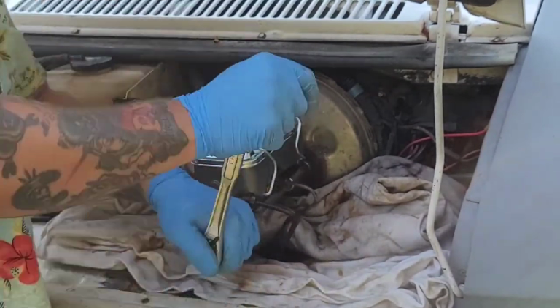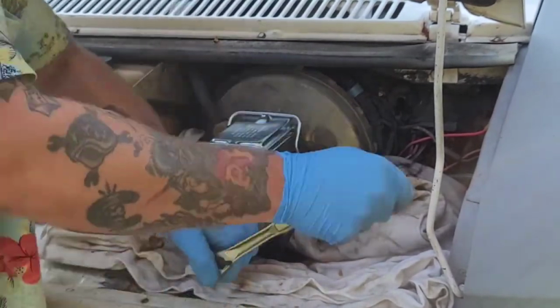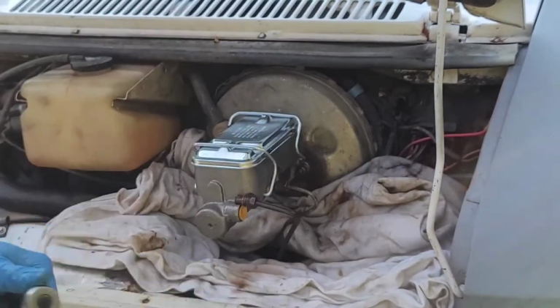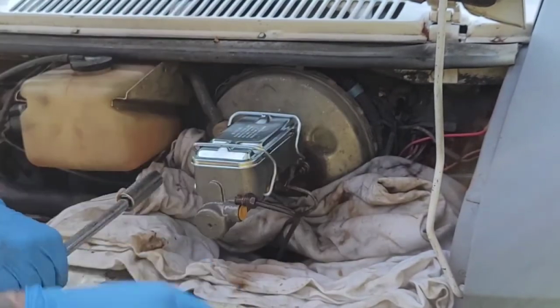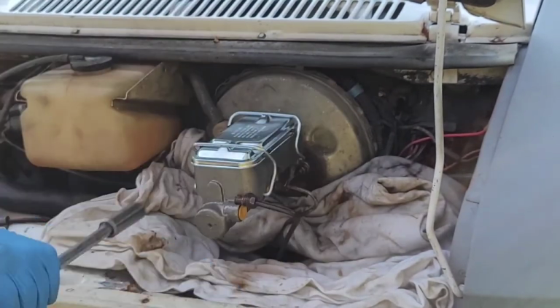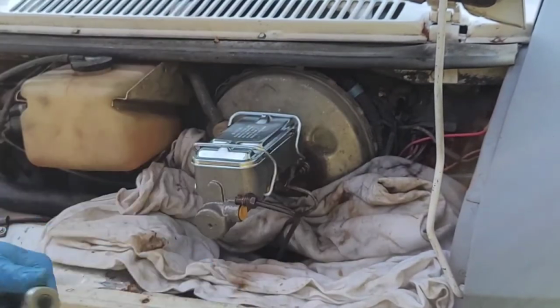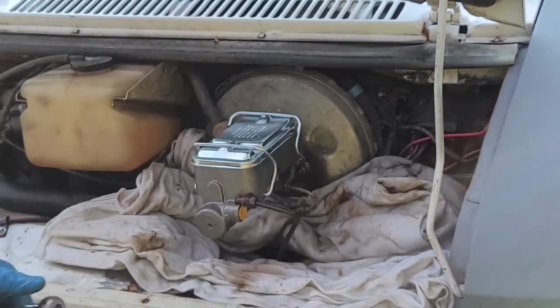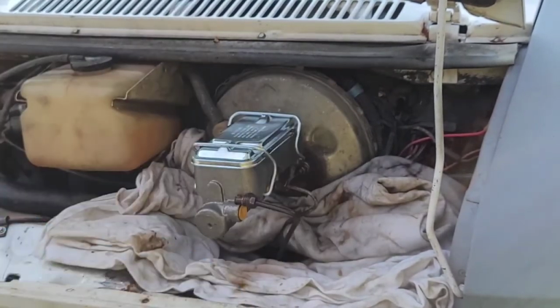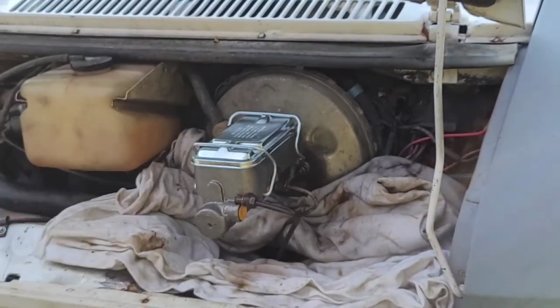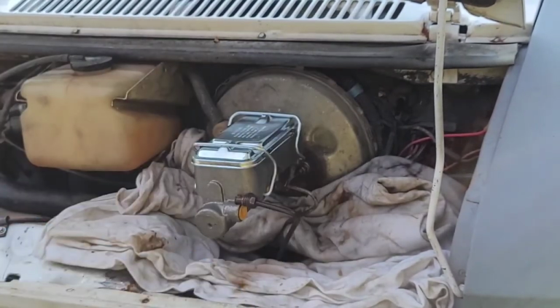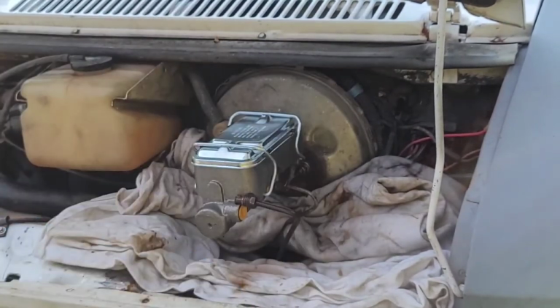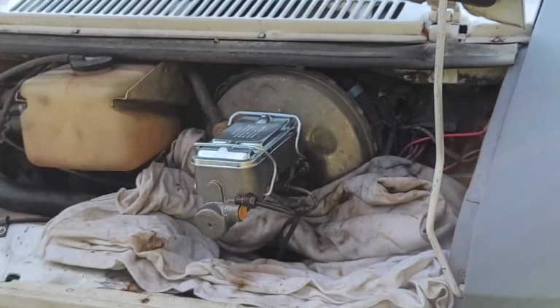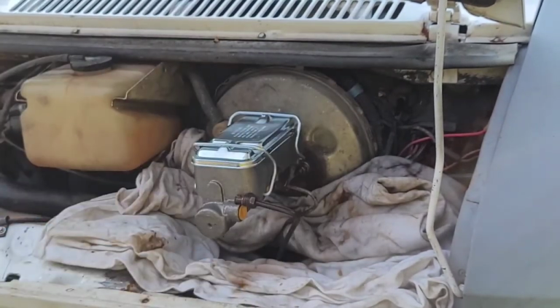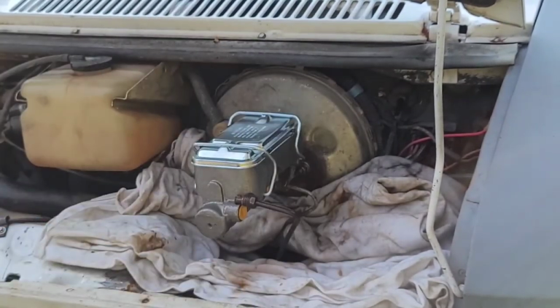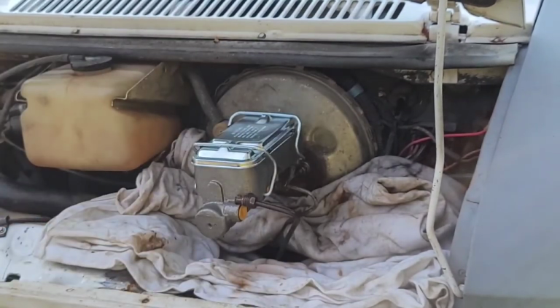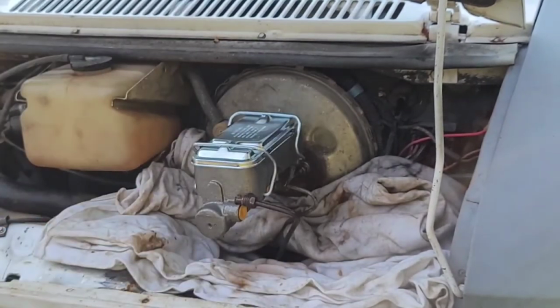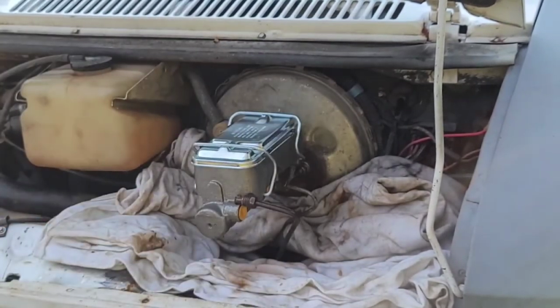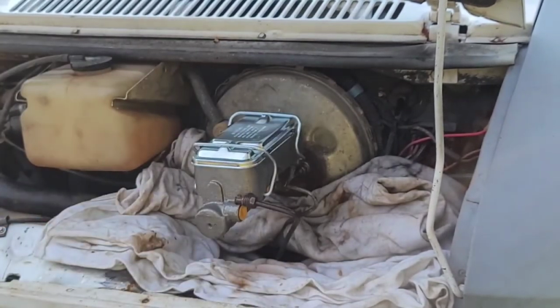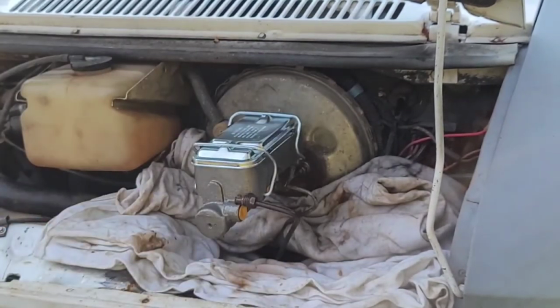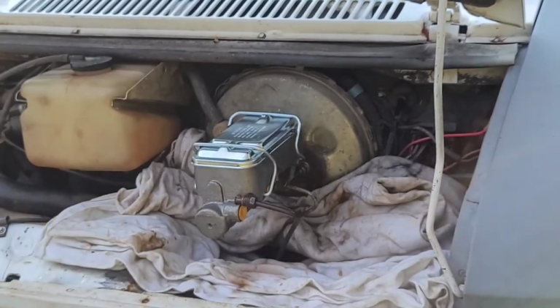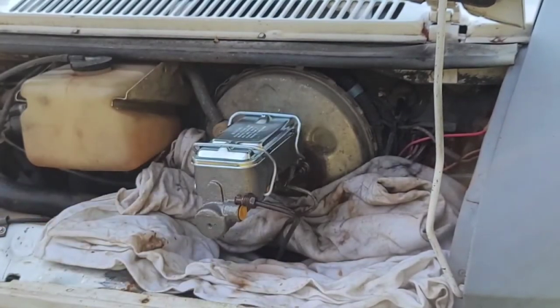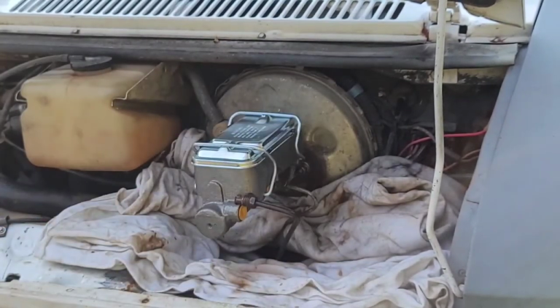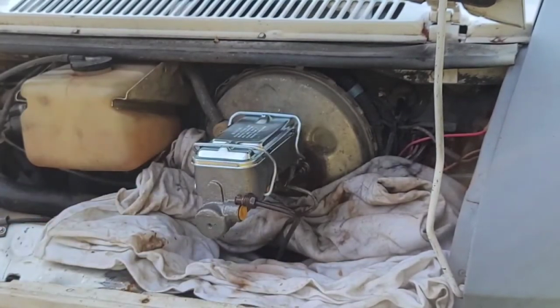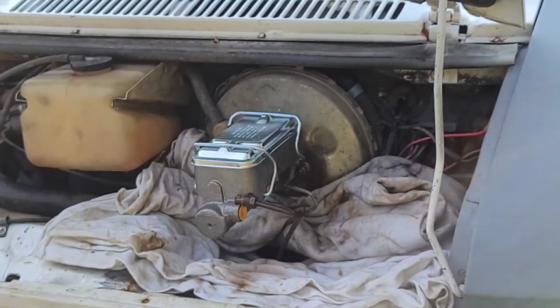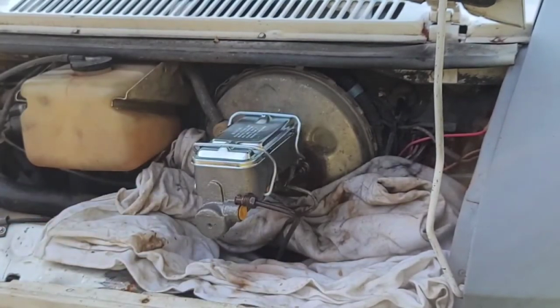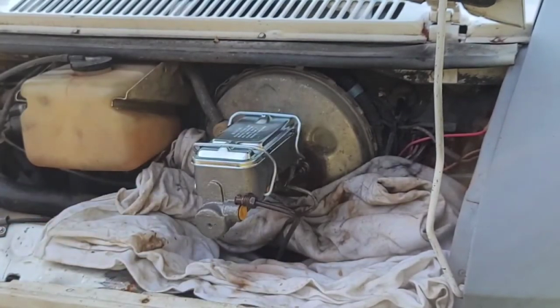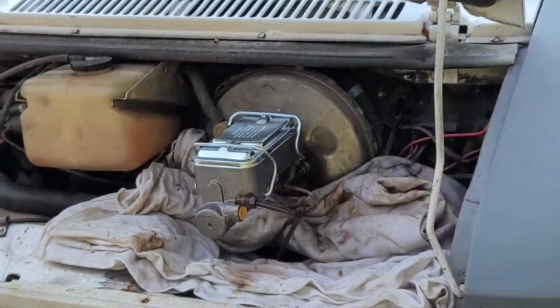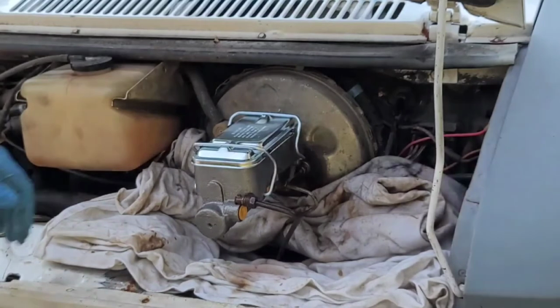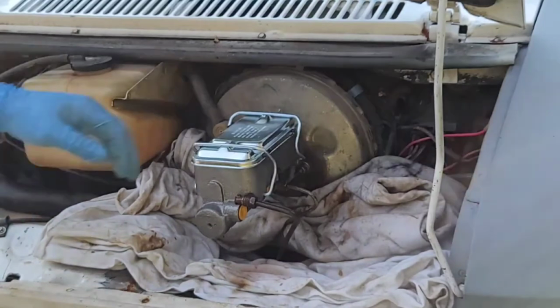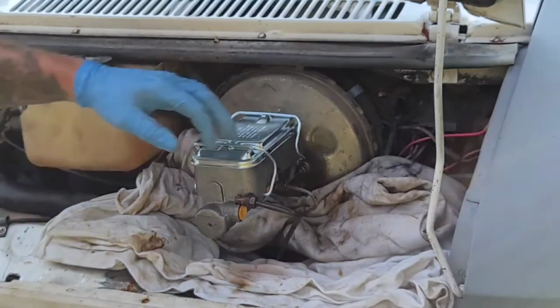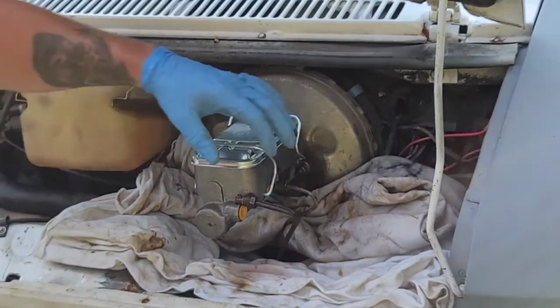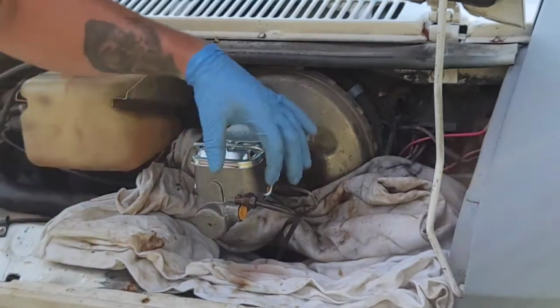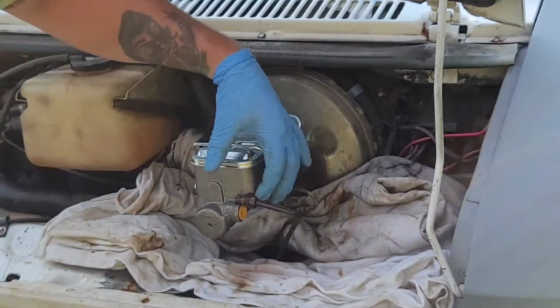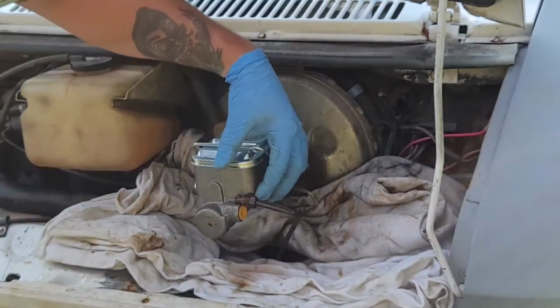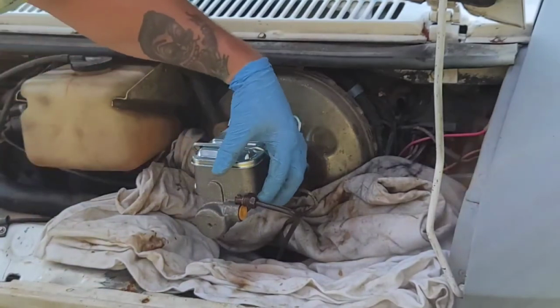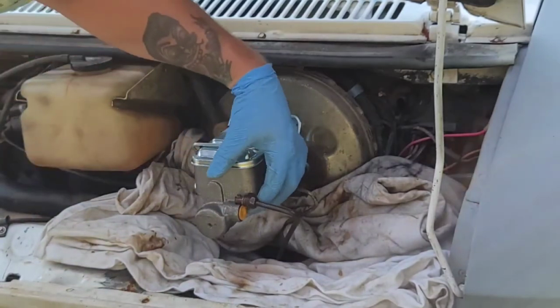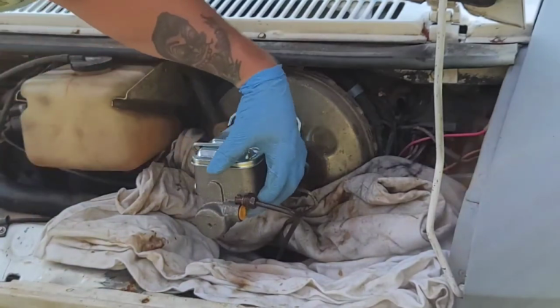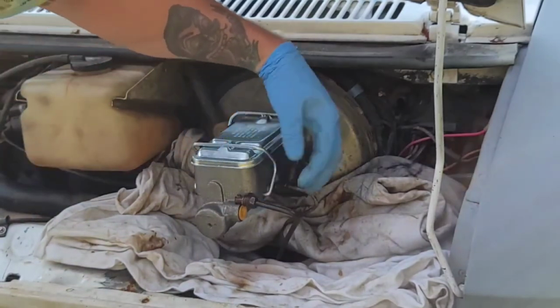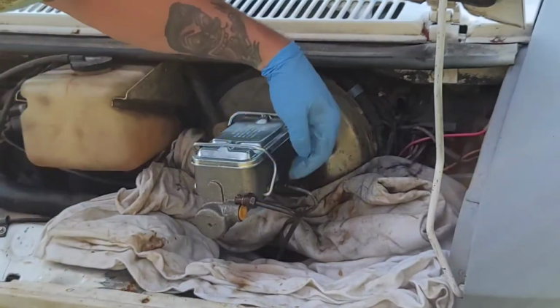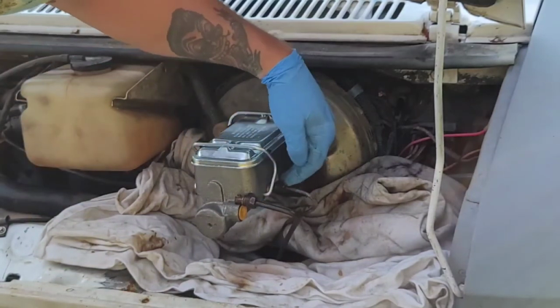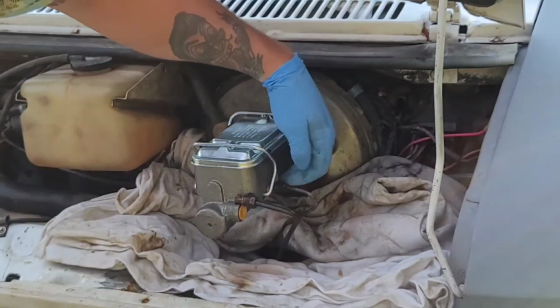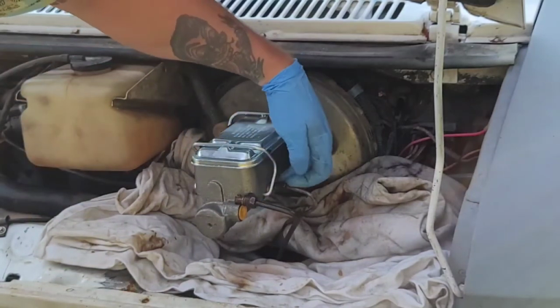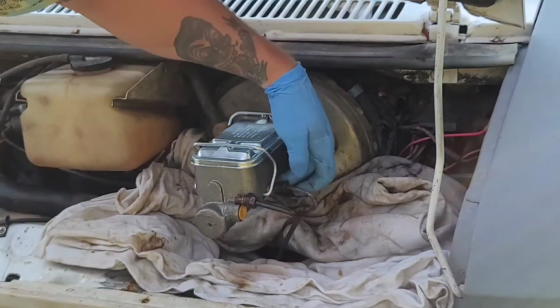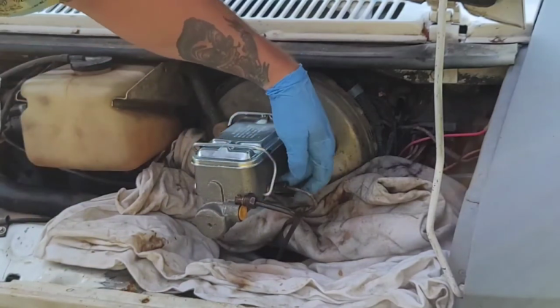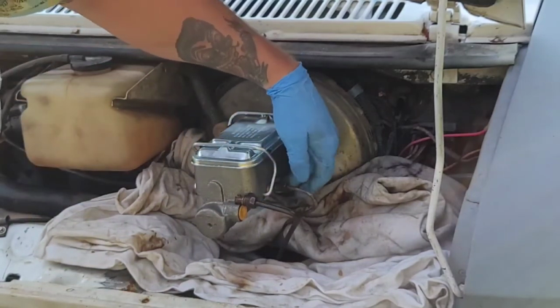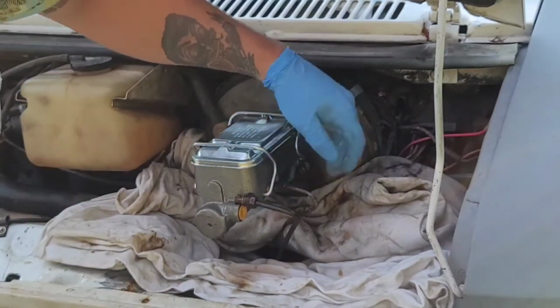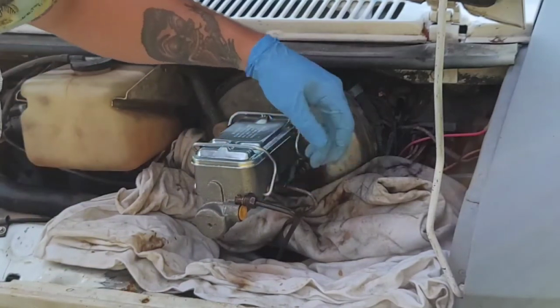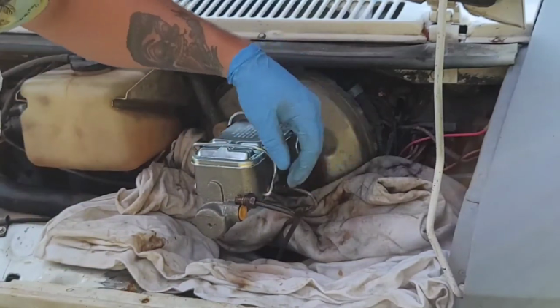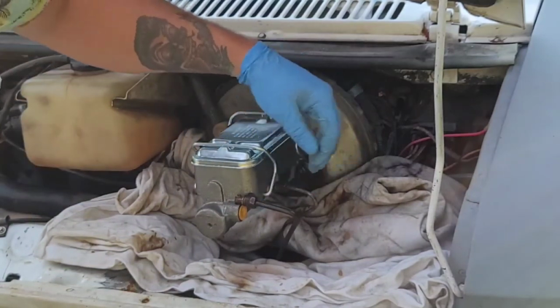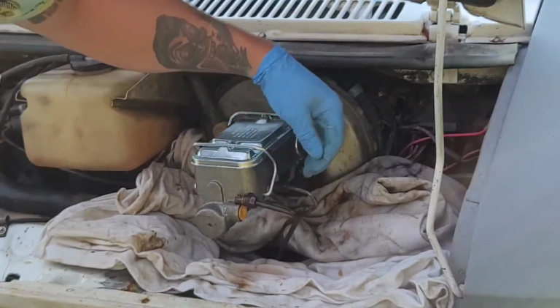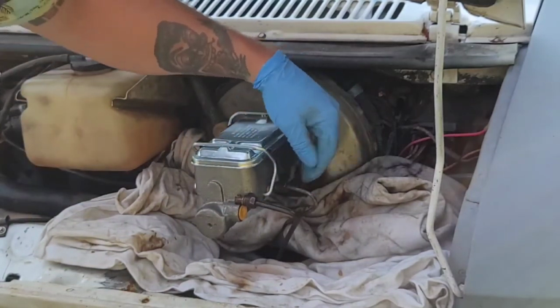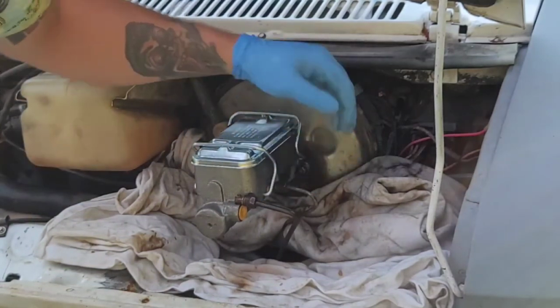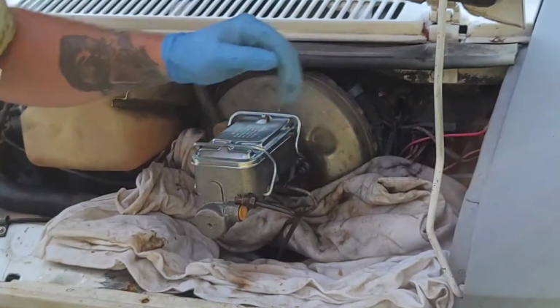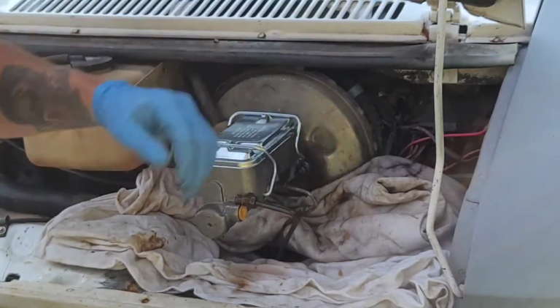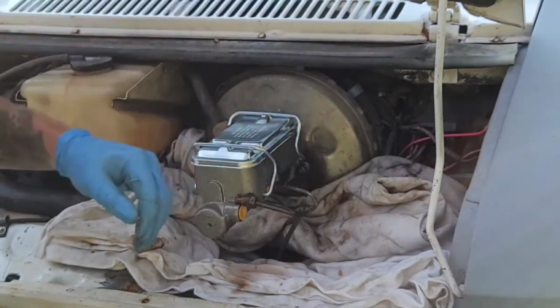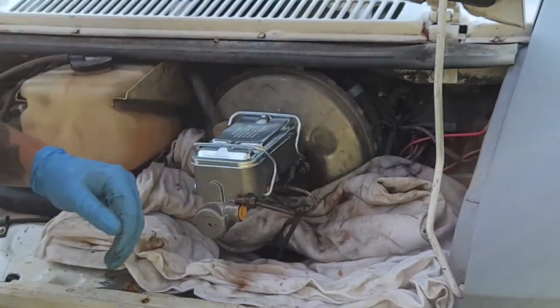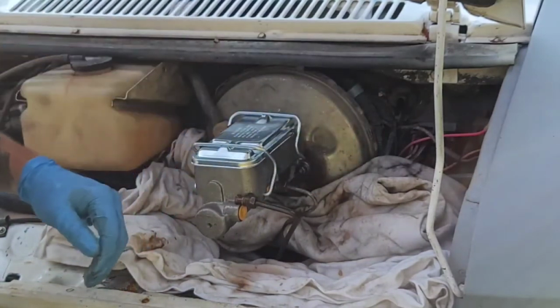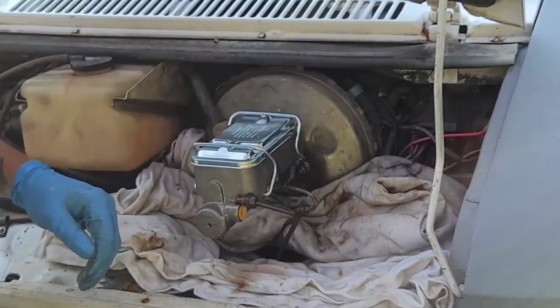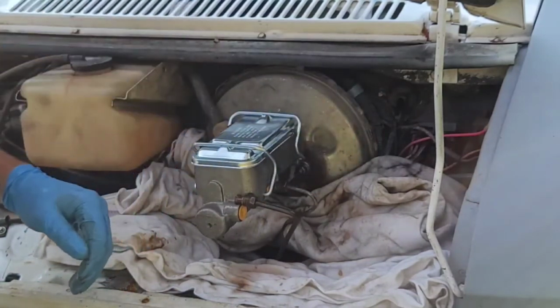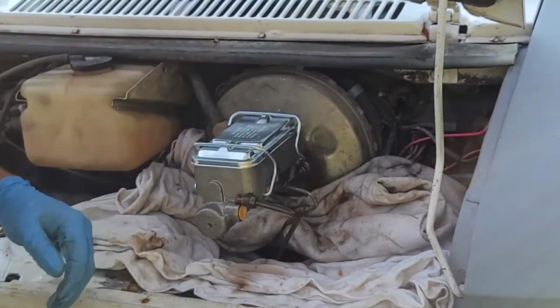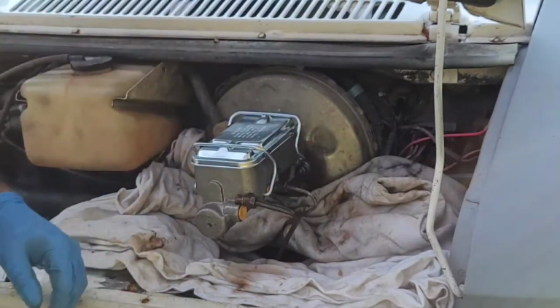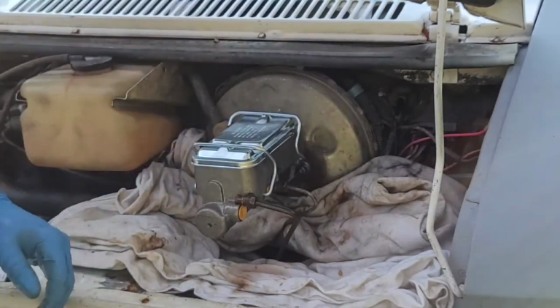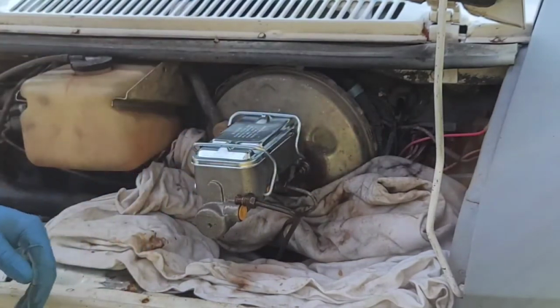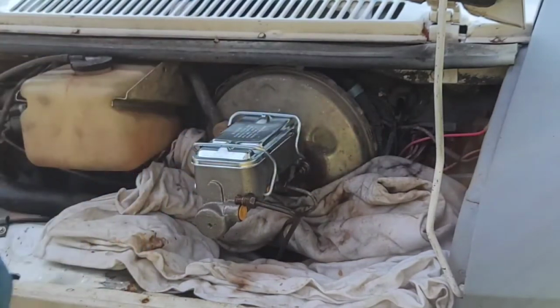Alright, bolts are tightened. We'll go ahead and remove these two plastic caps and reinstall the brake lines.